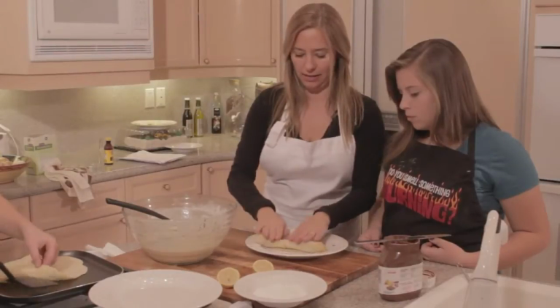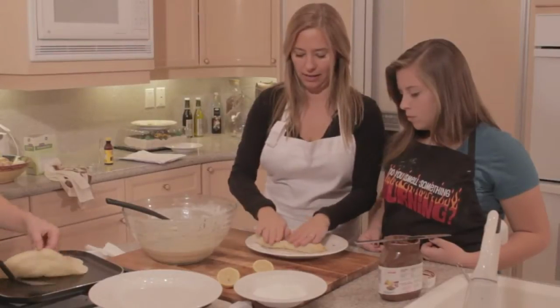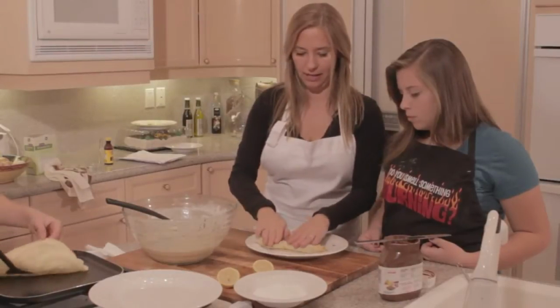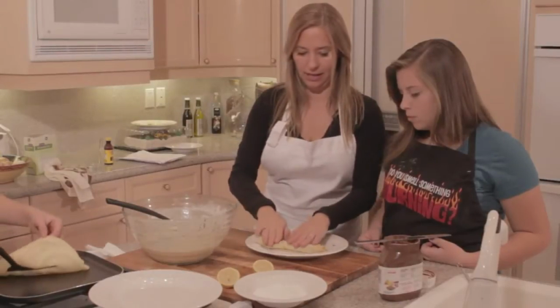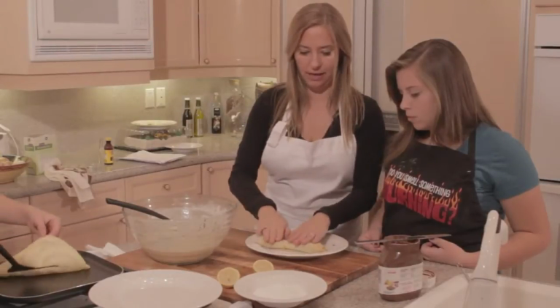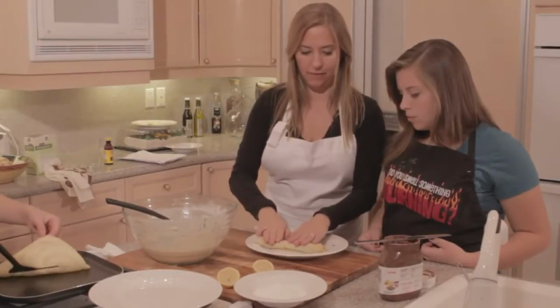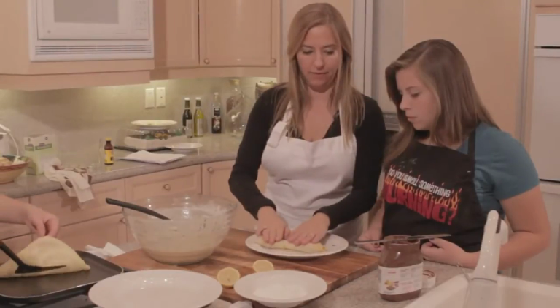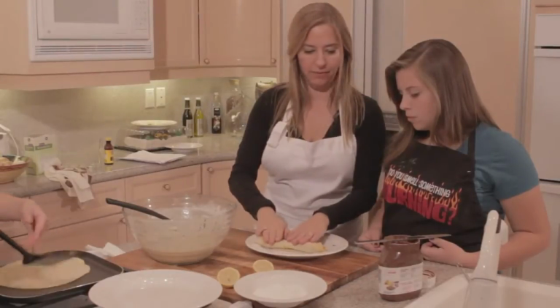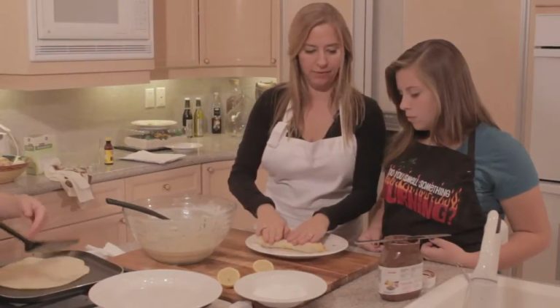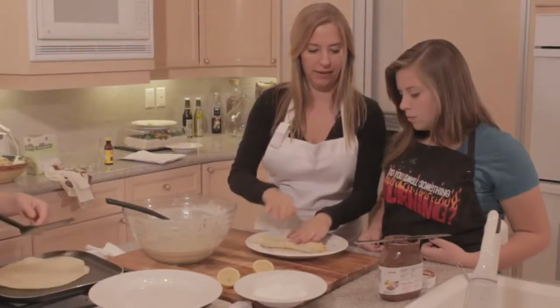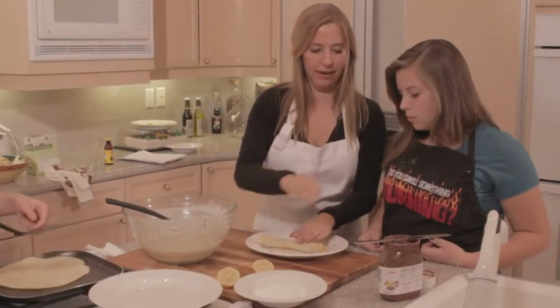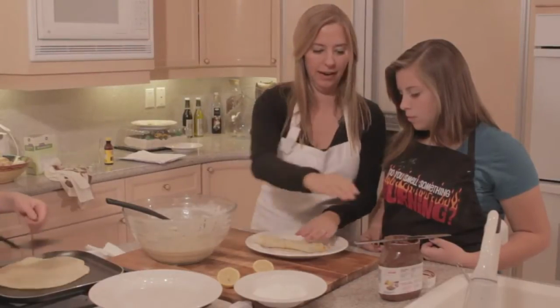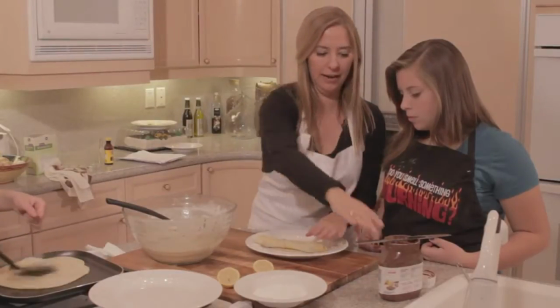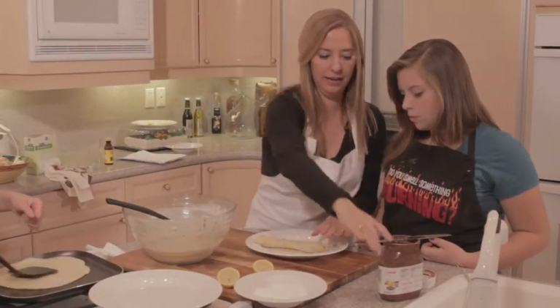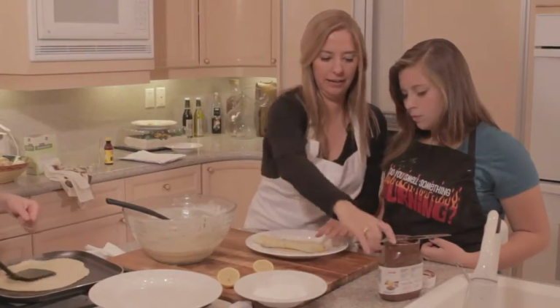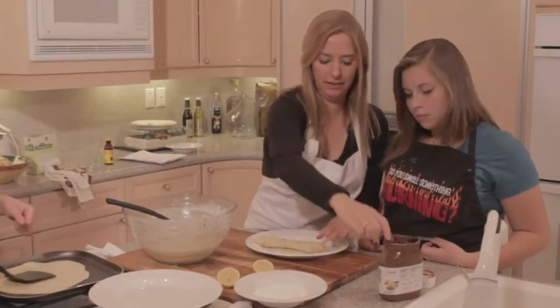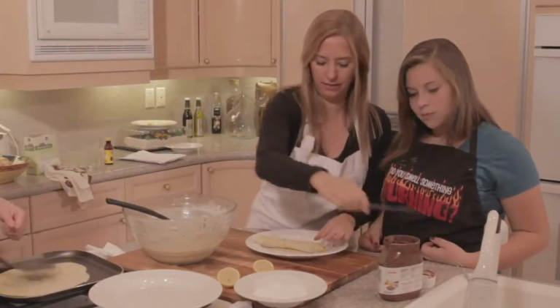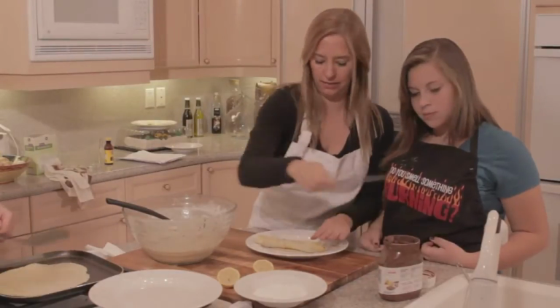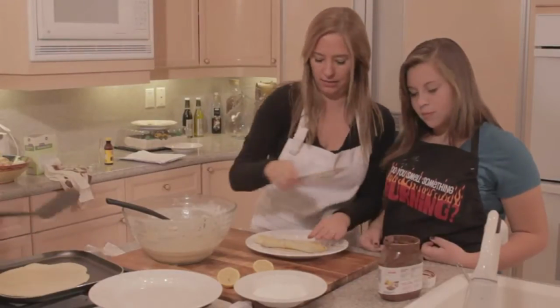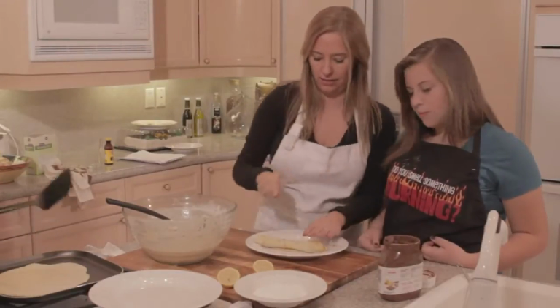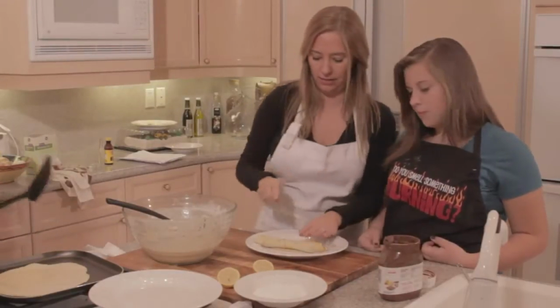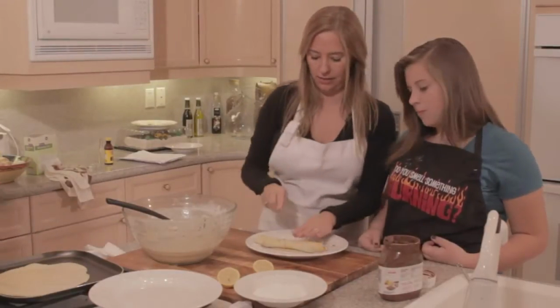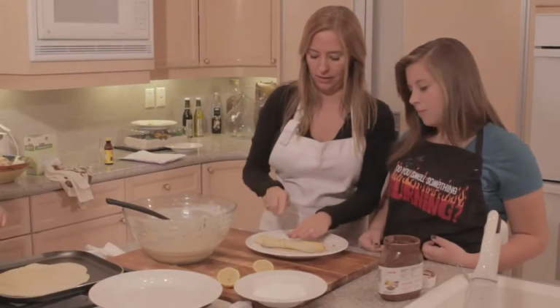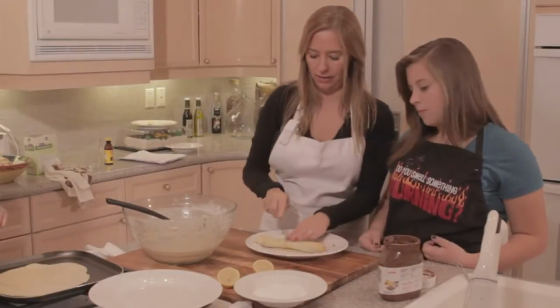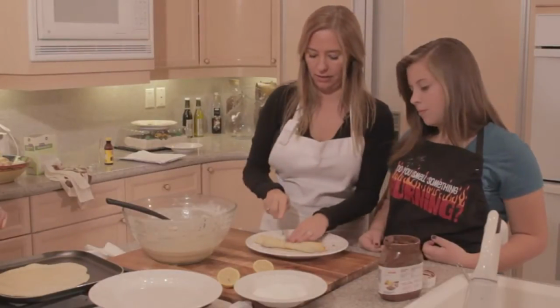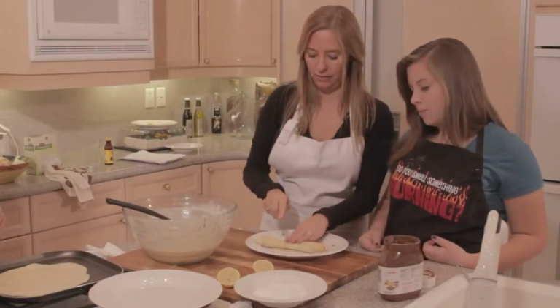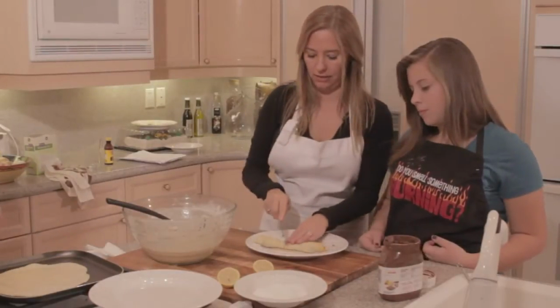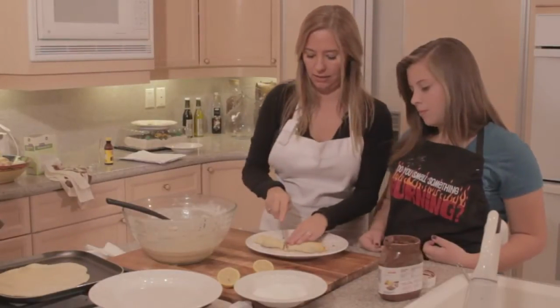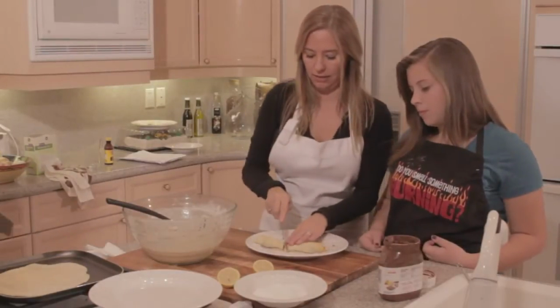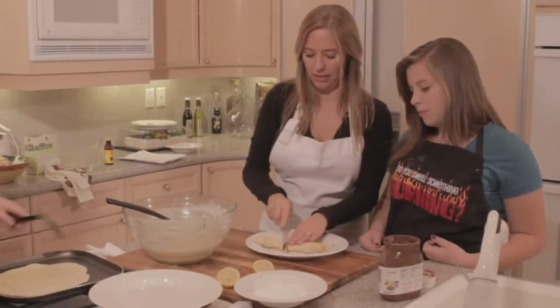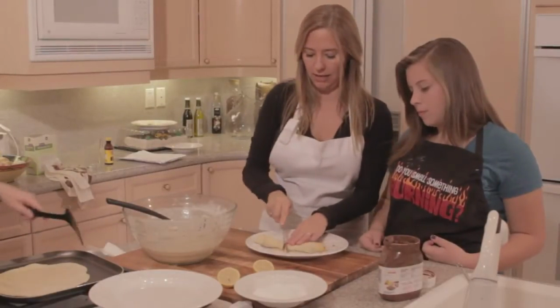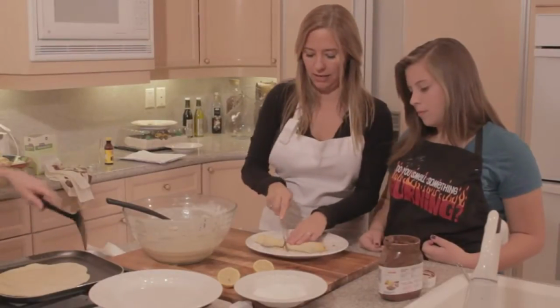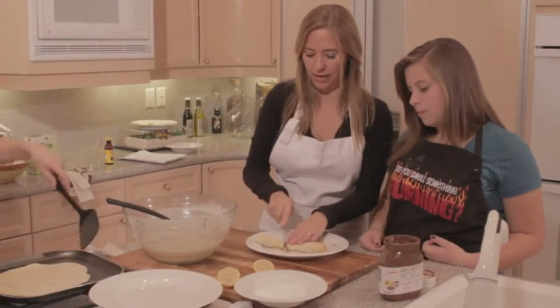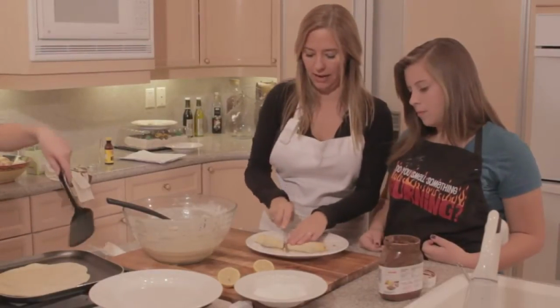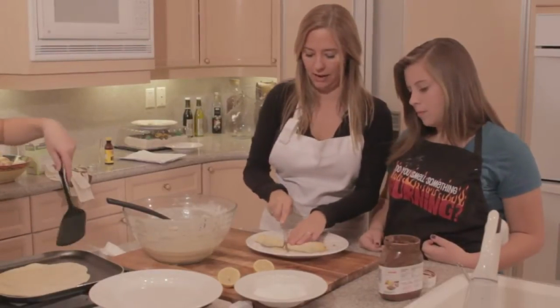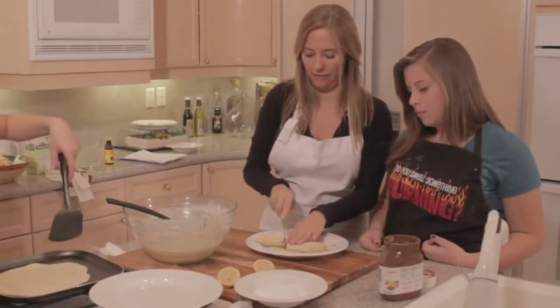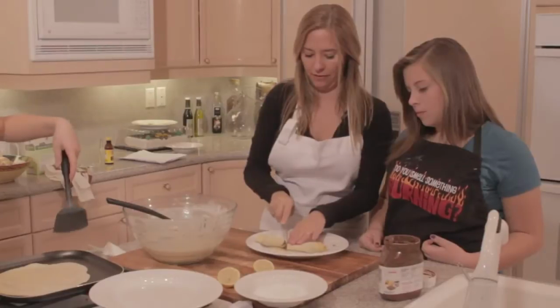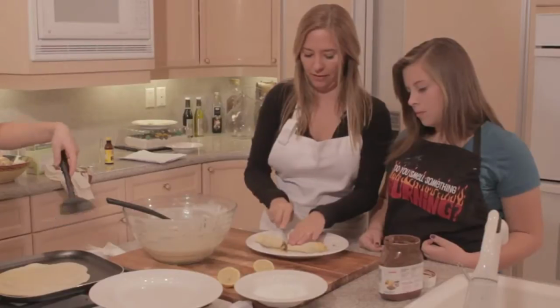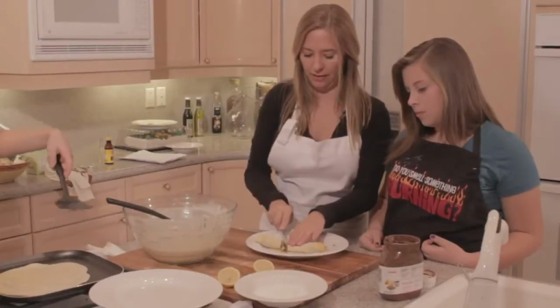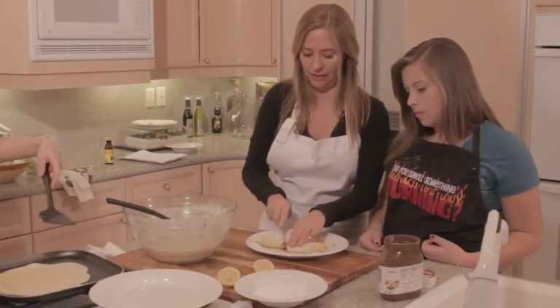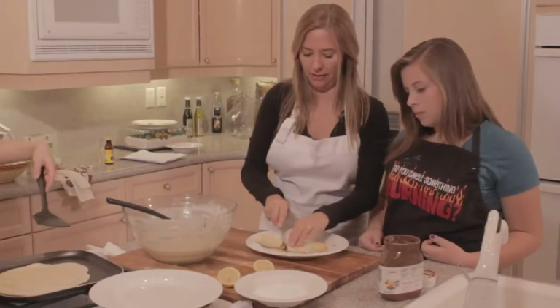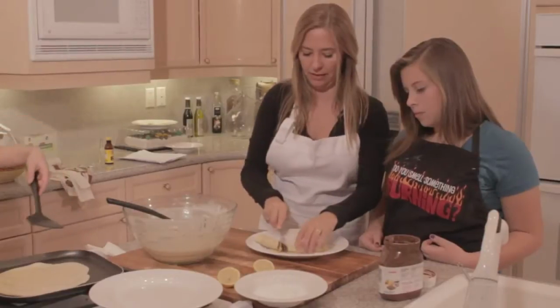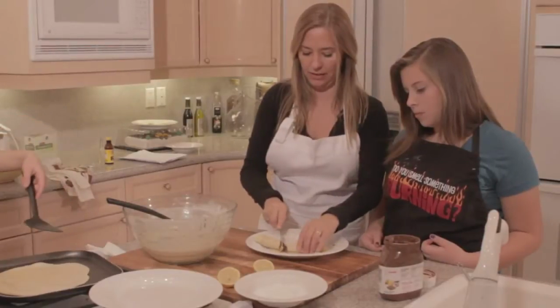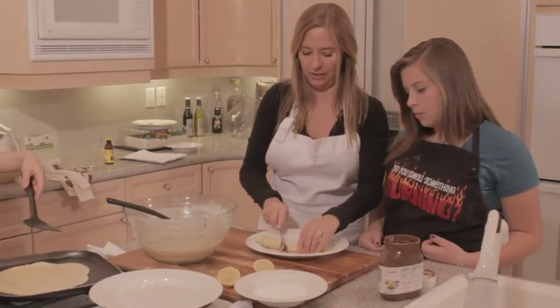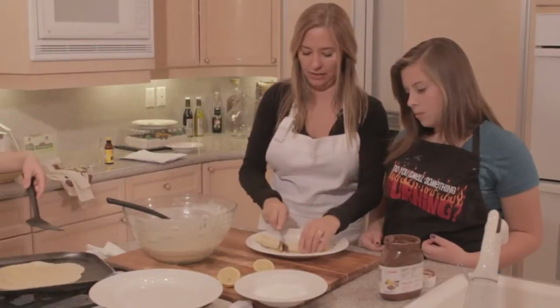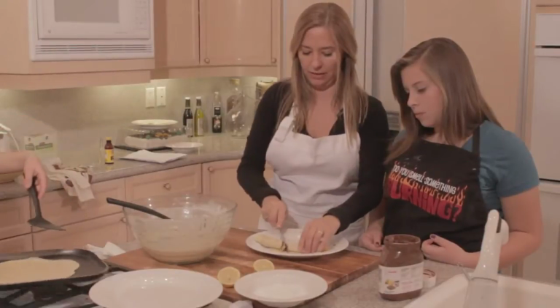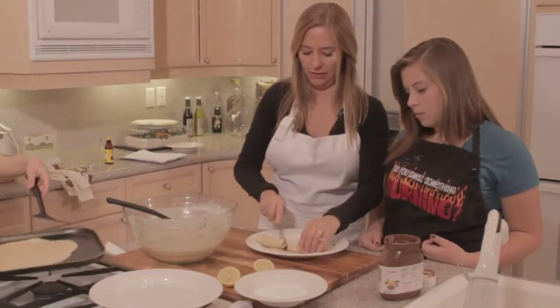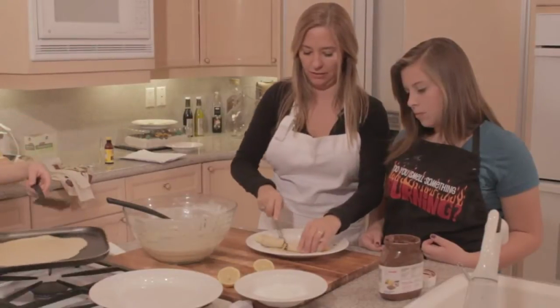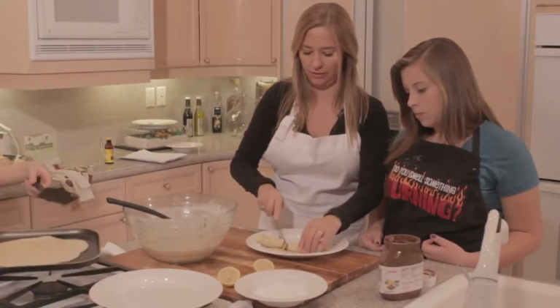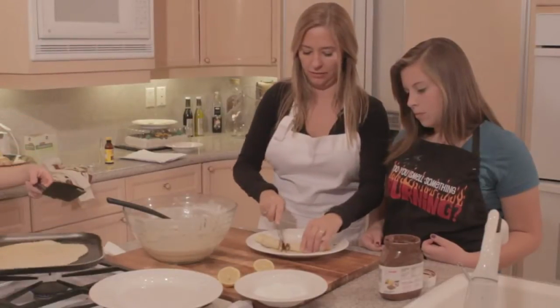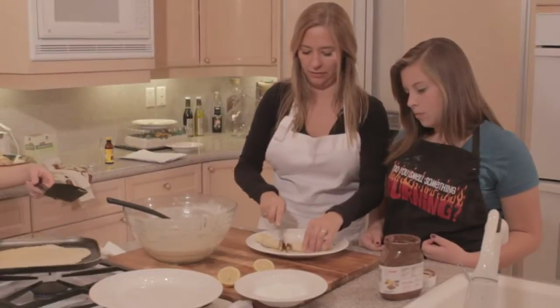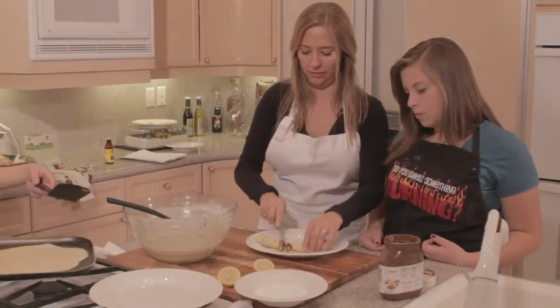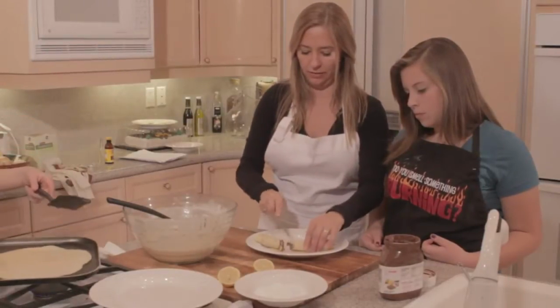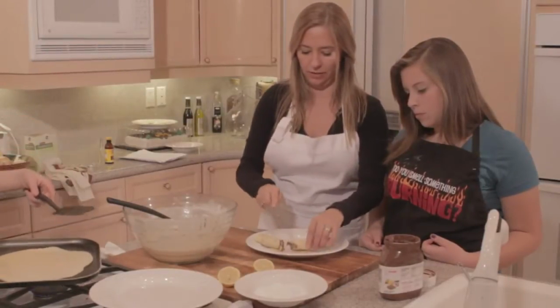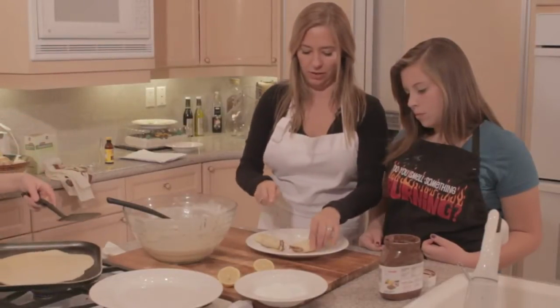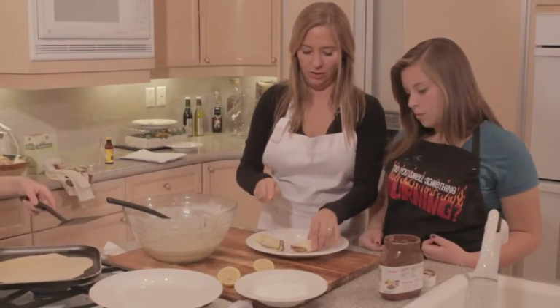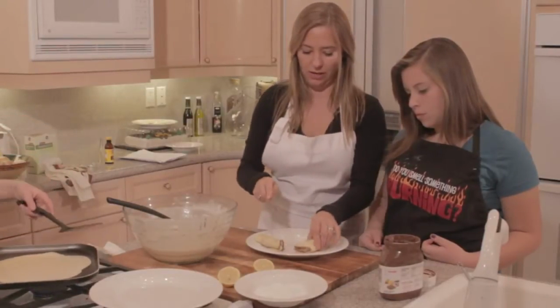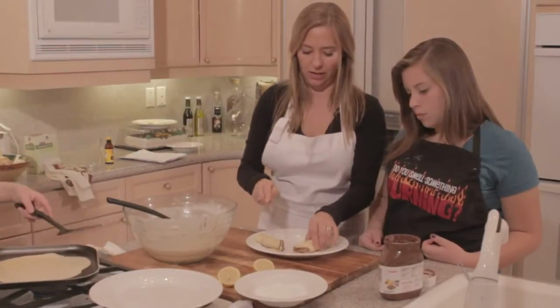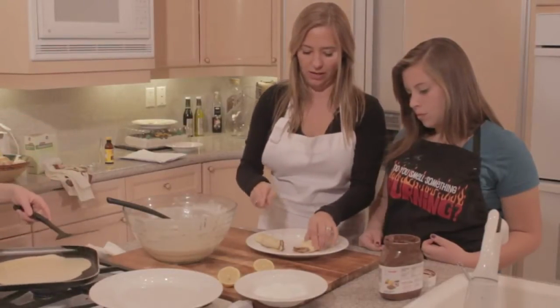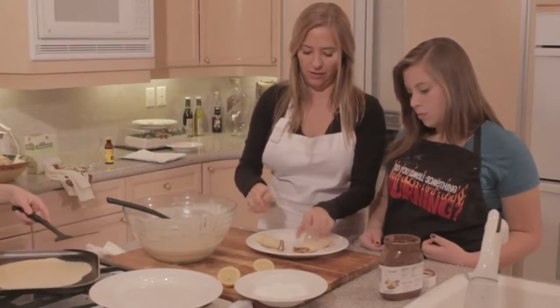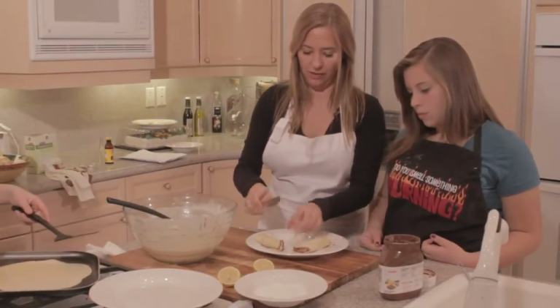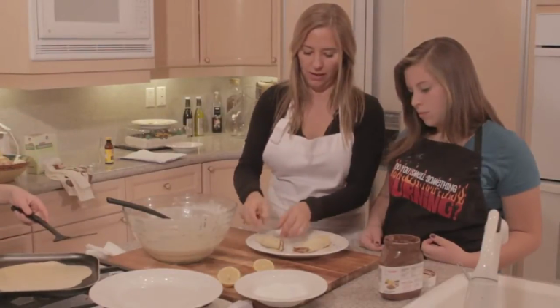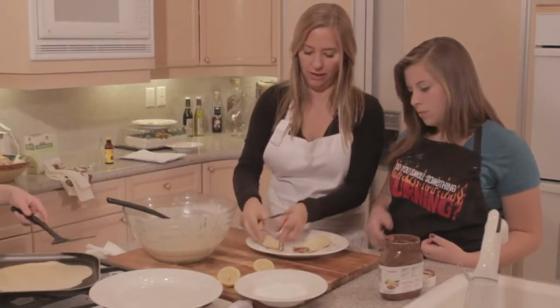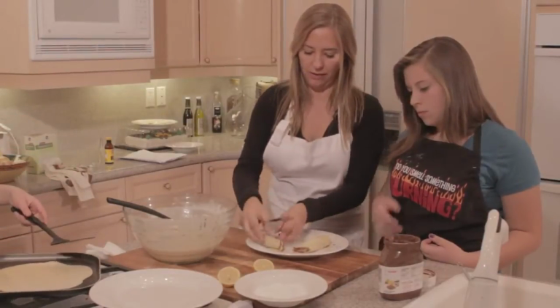Phoenix has put the Nutella in there, so we're going to go ahead and roll that up. And that one's ready — we'll just cut it in half so you can each have a half.